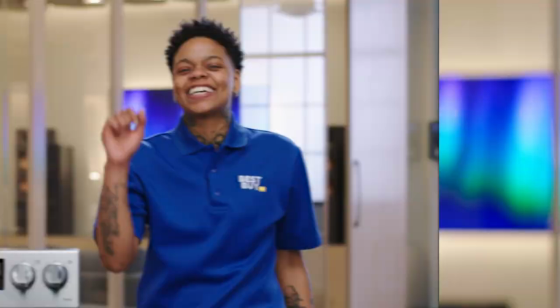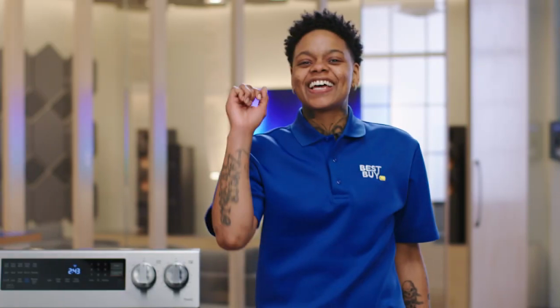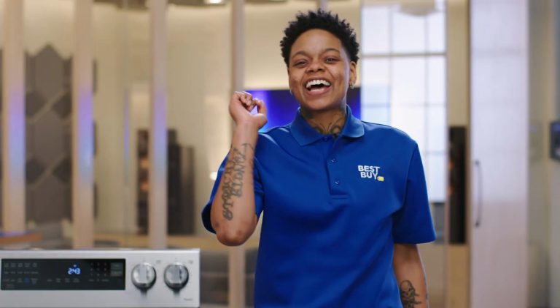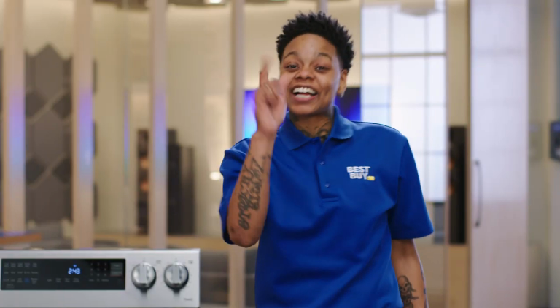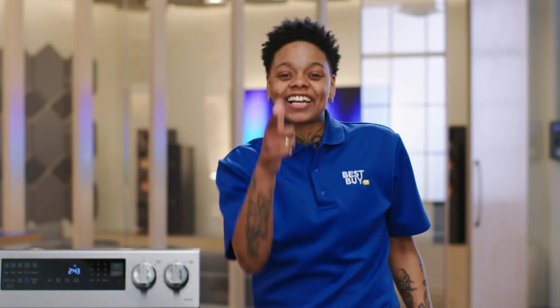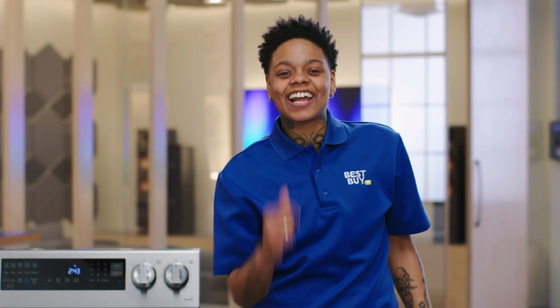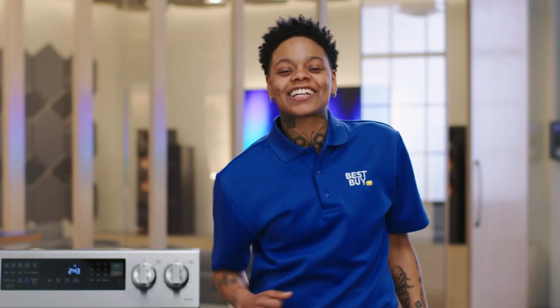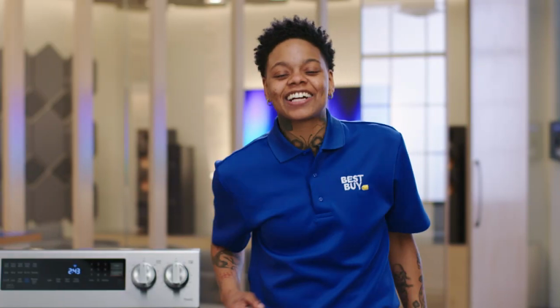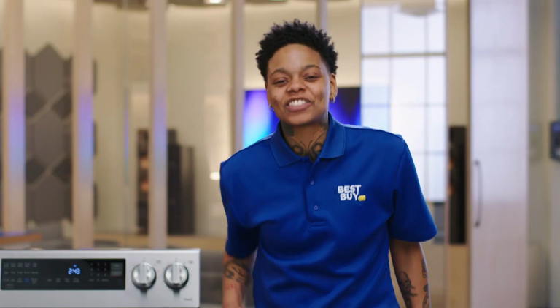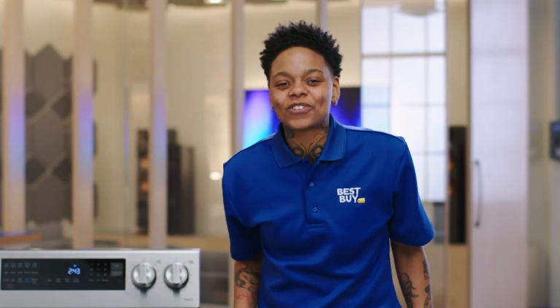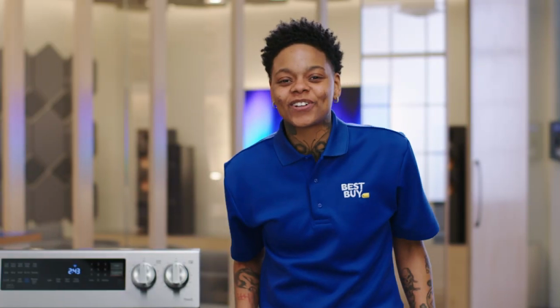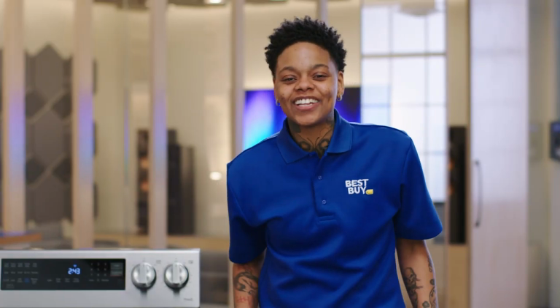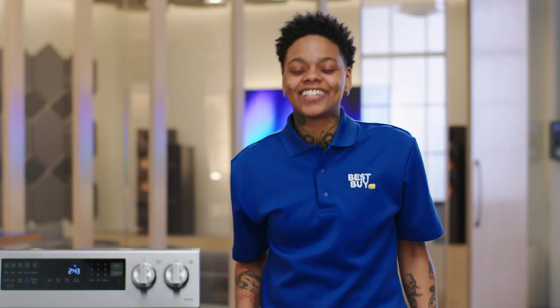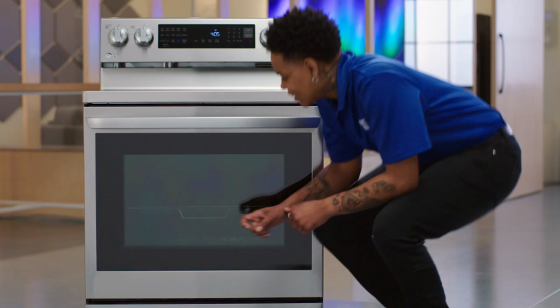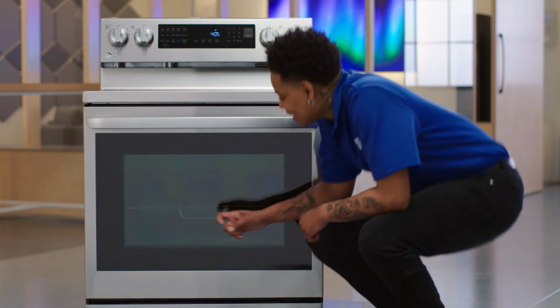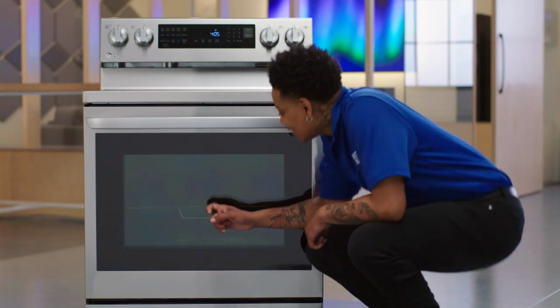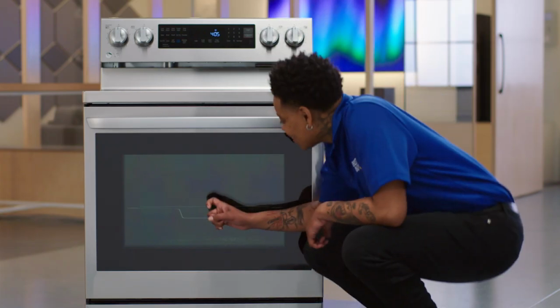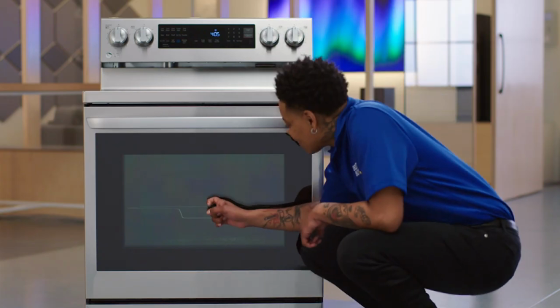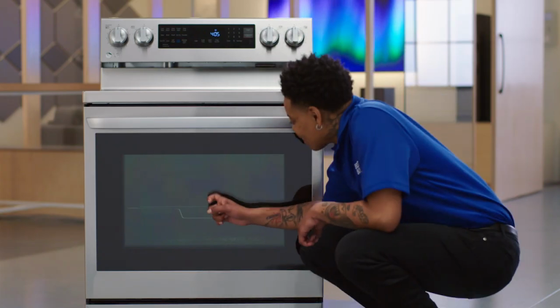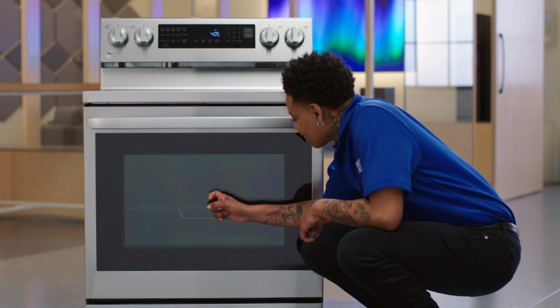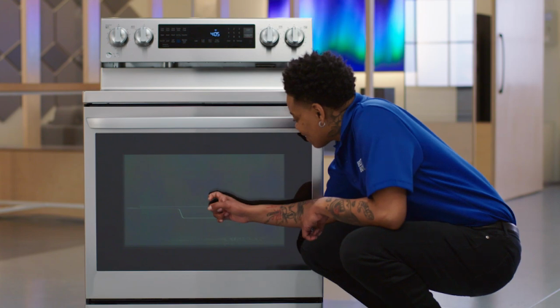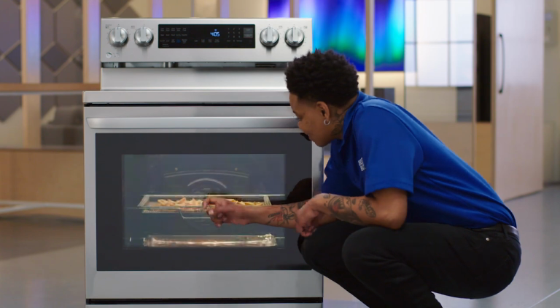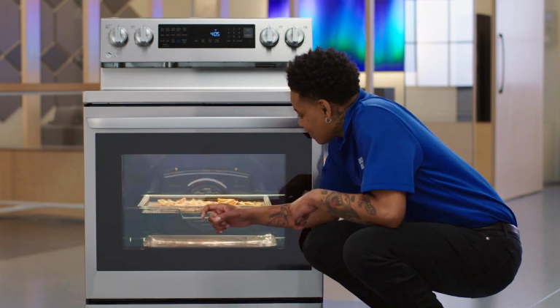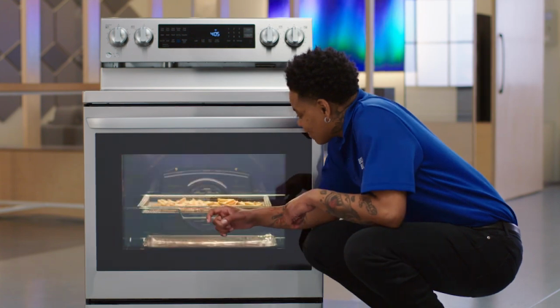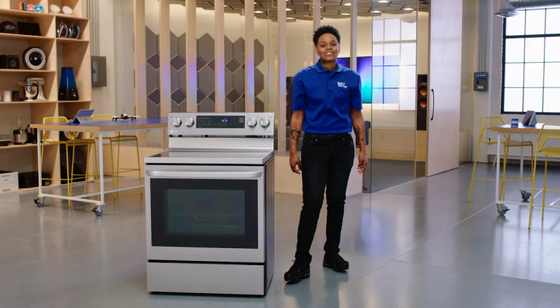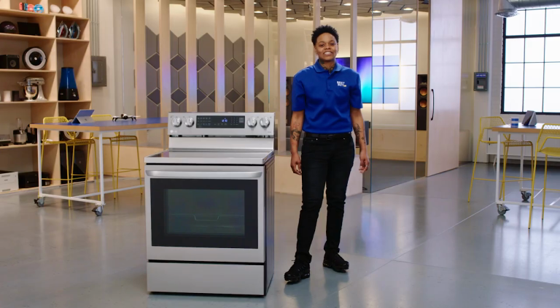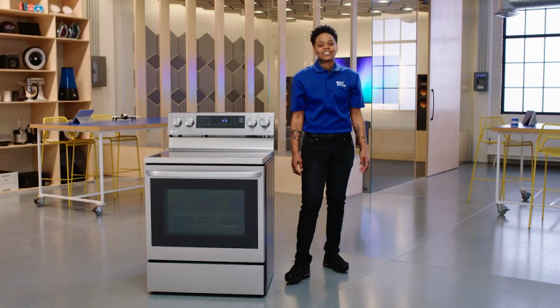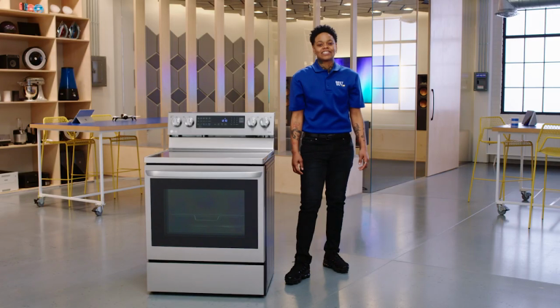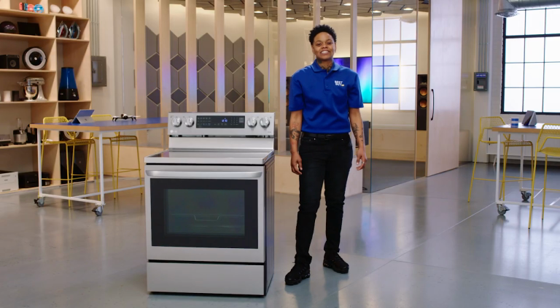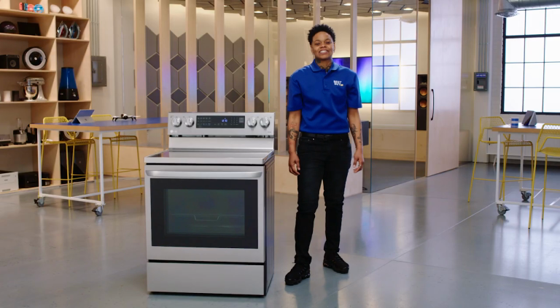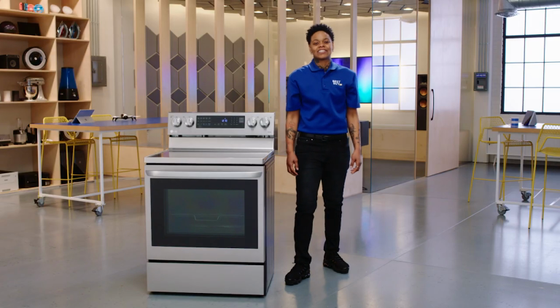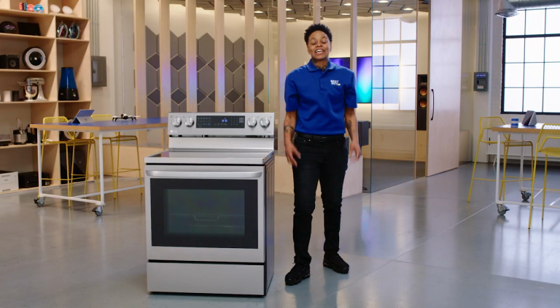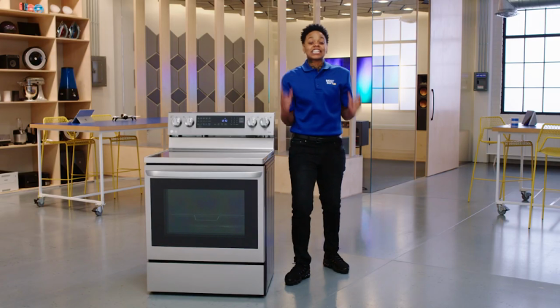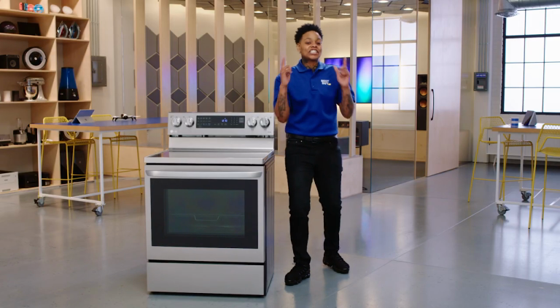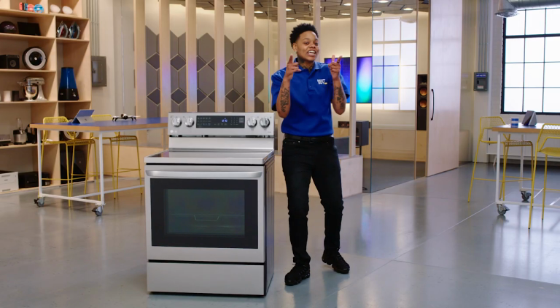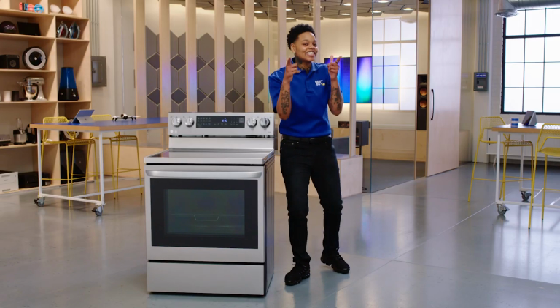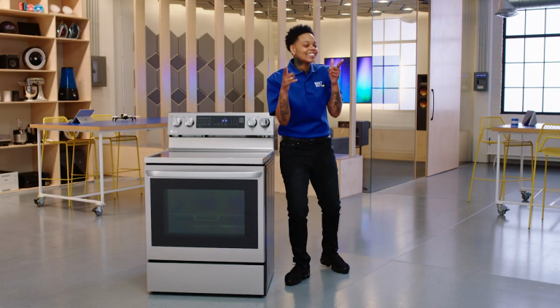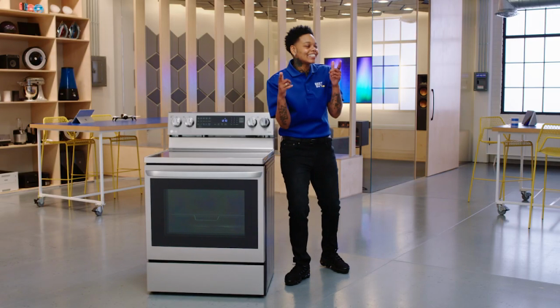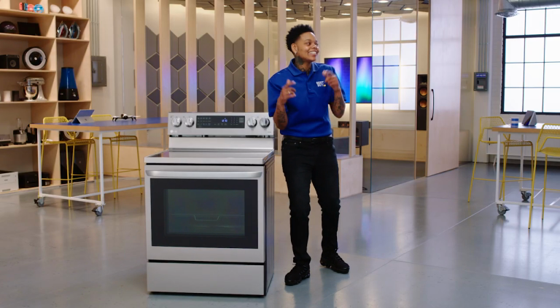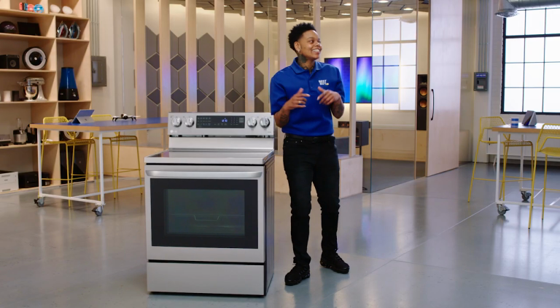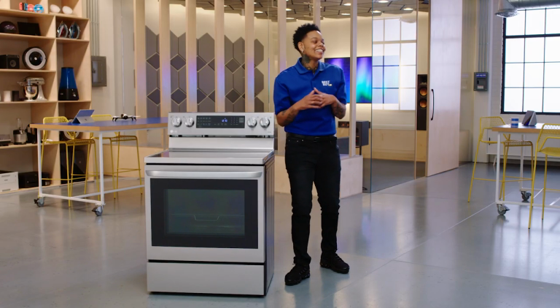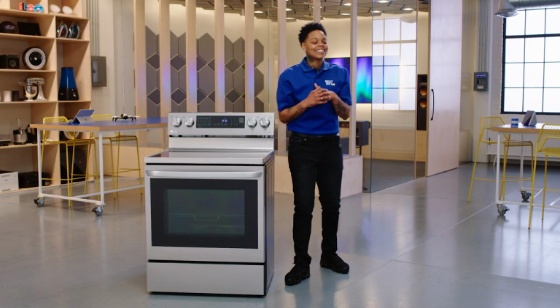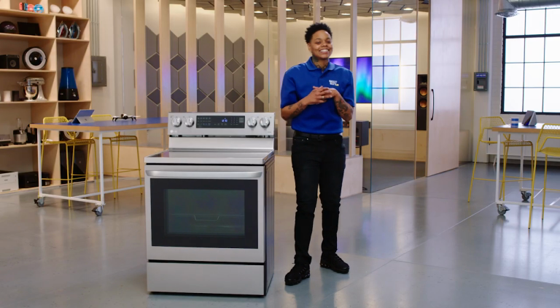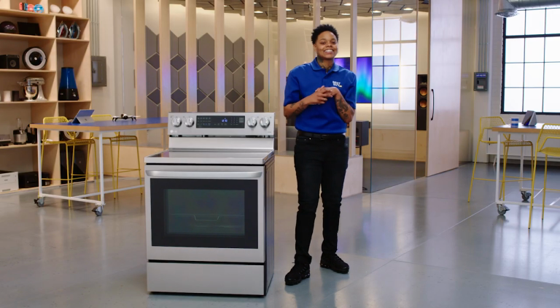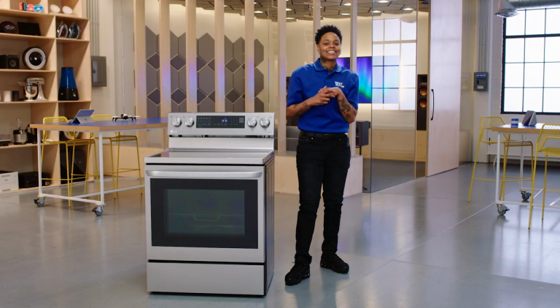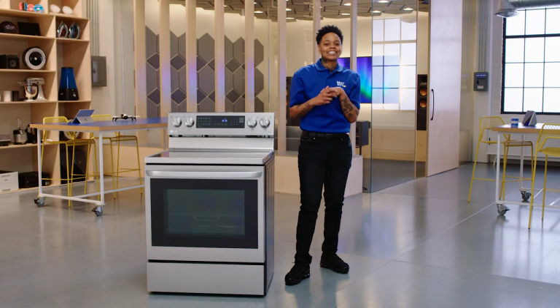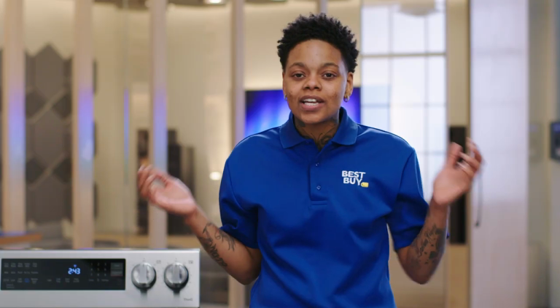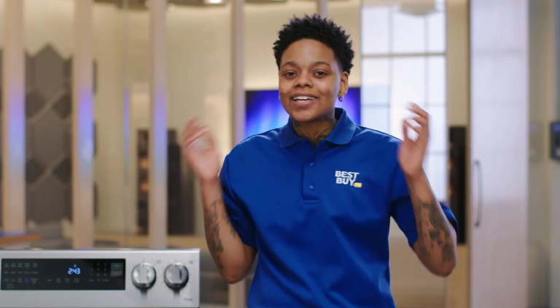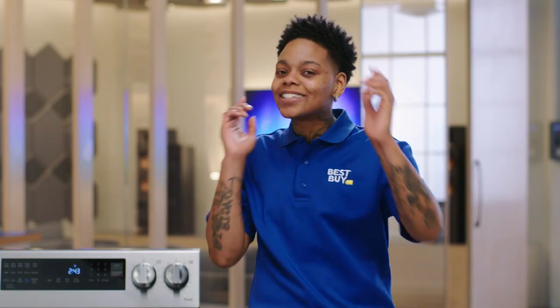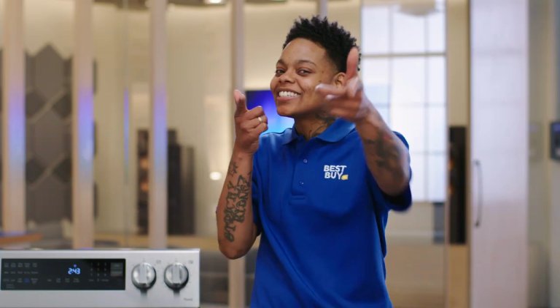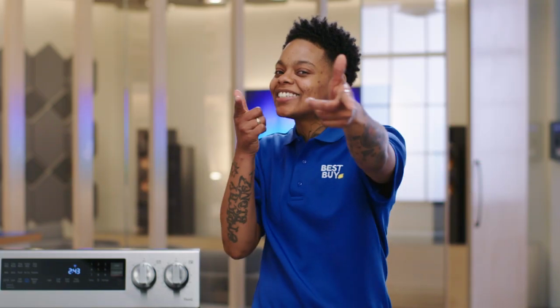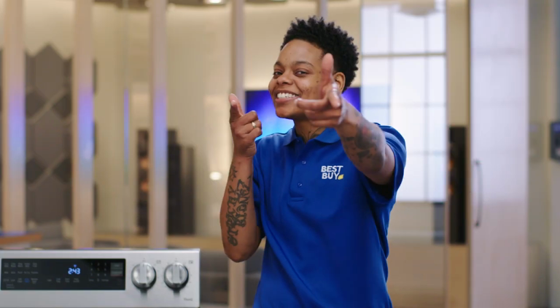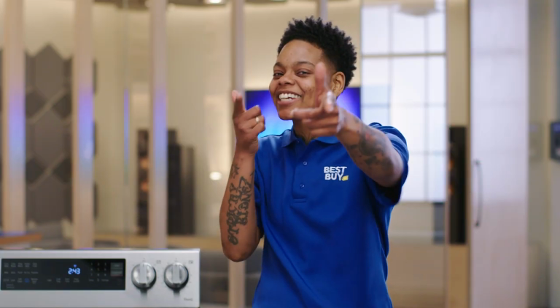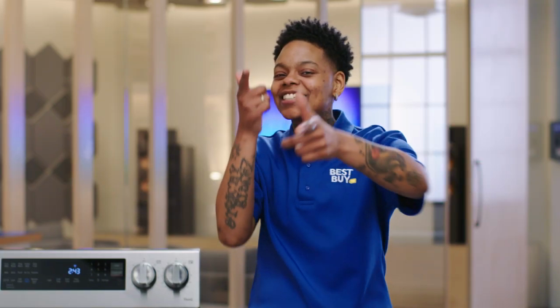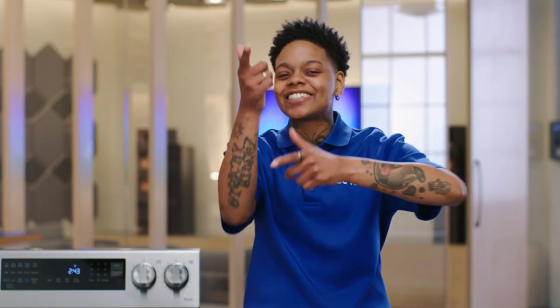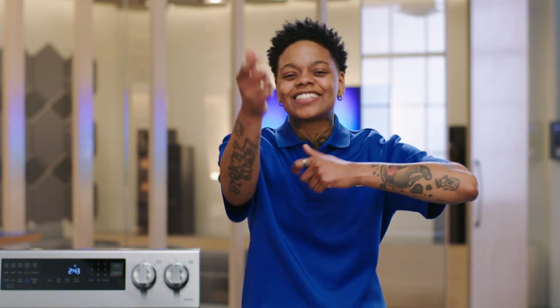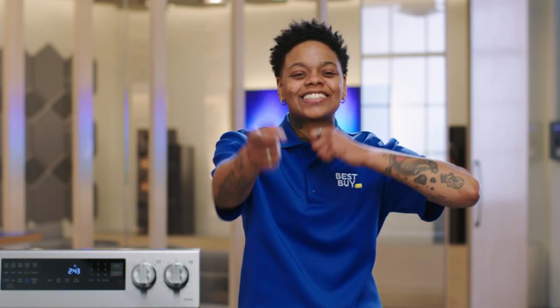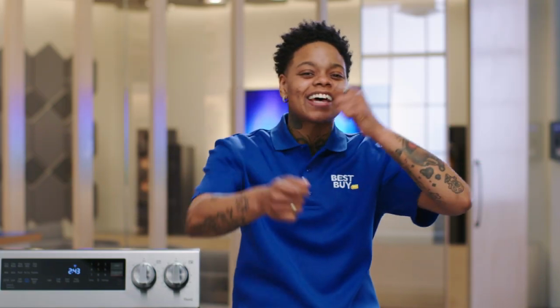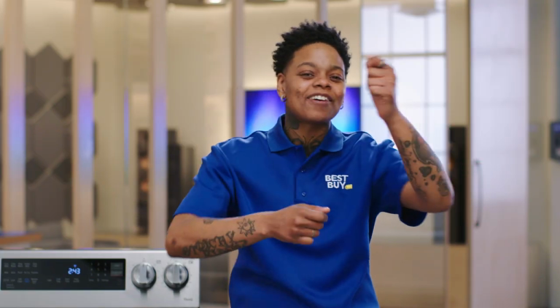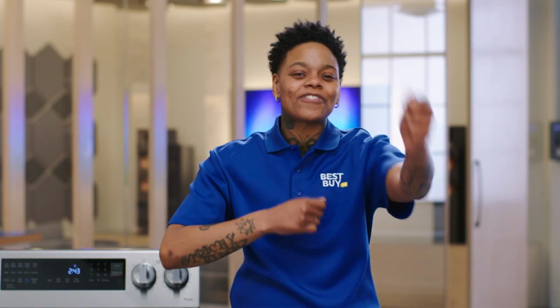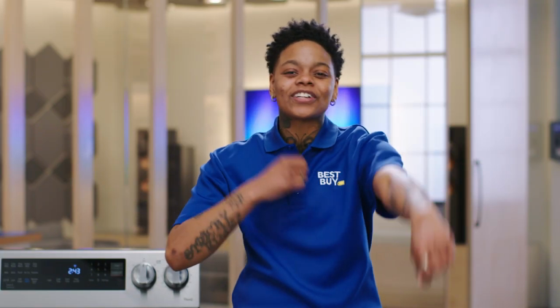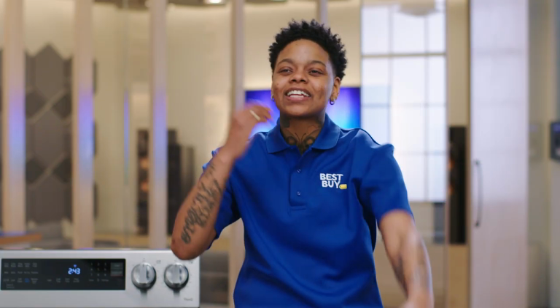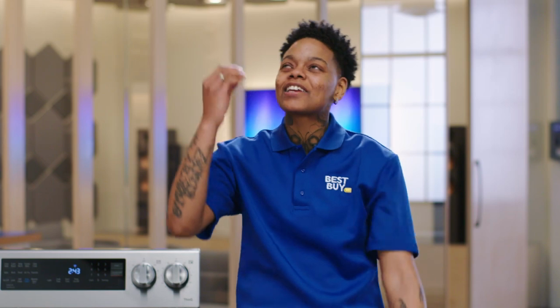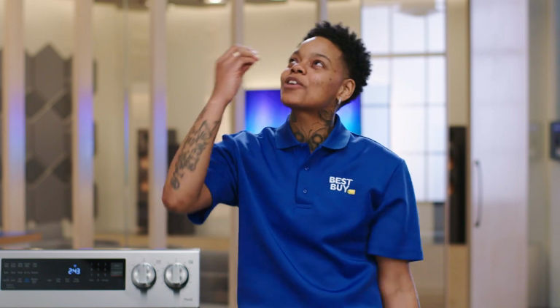I got a knock-knock joke for you. Knock-knock. Who's there? Justin. Justin who? Justin time for dinner.